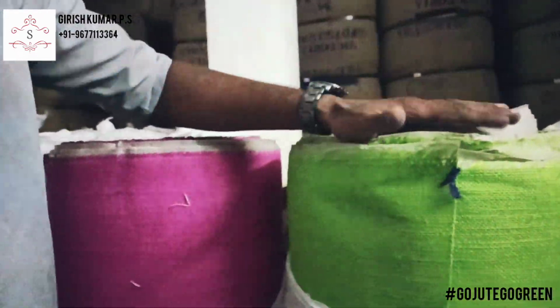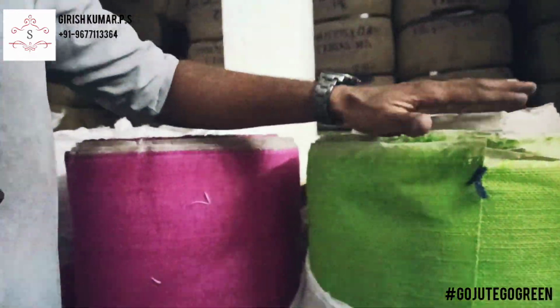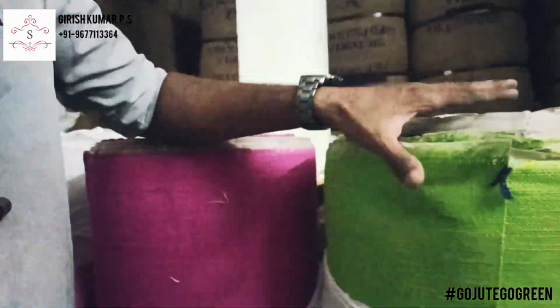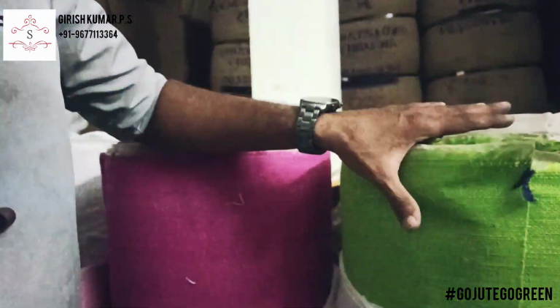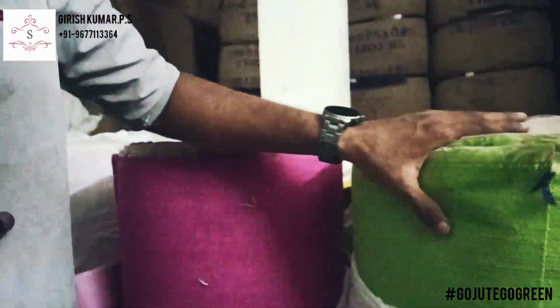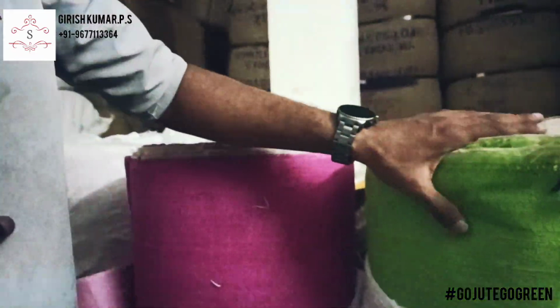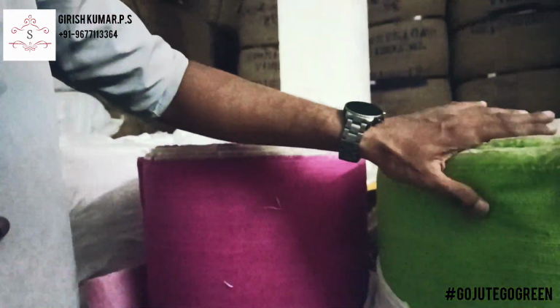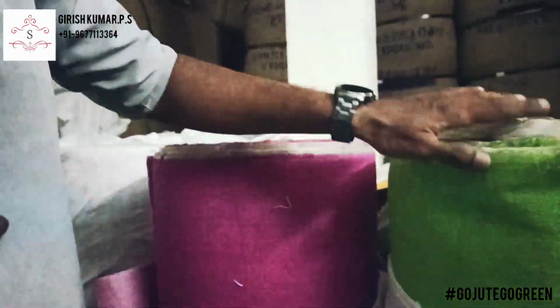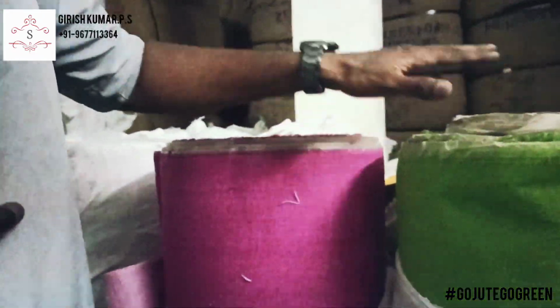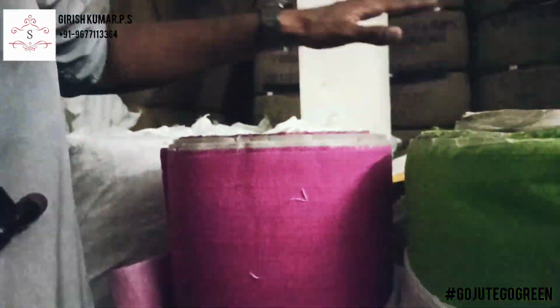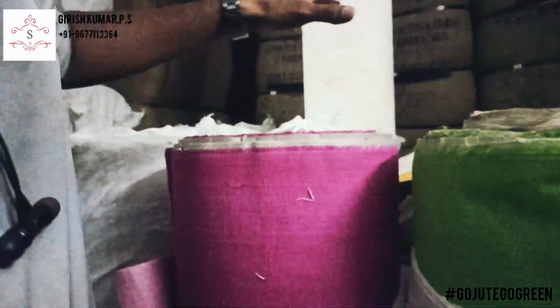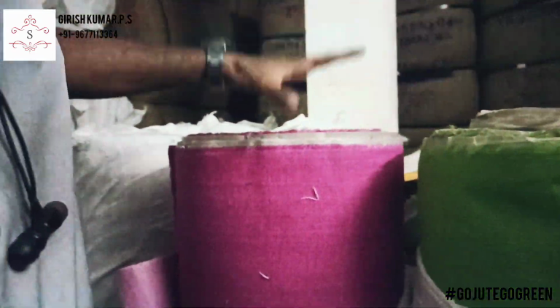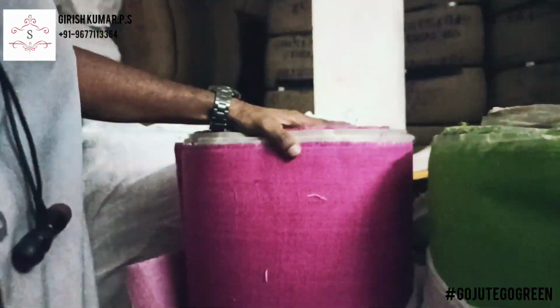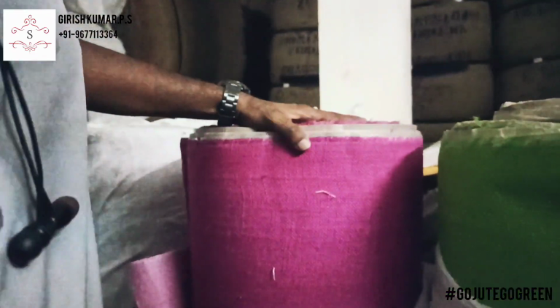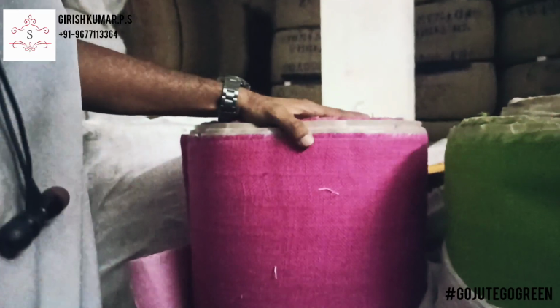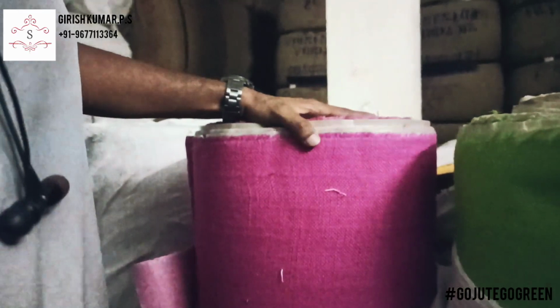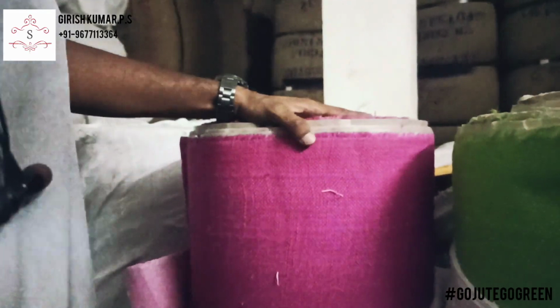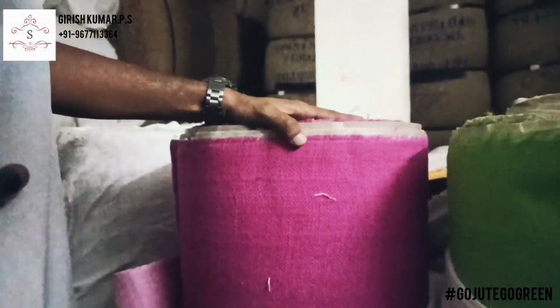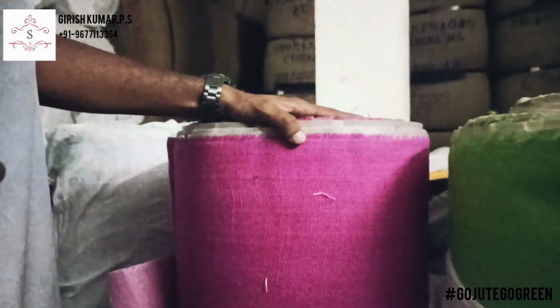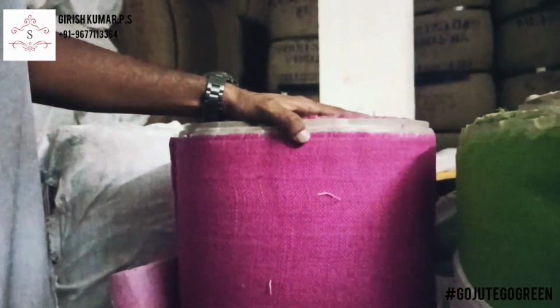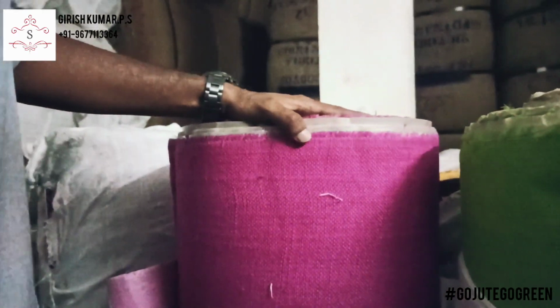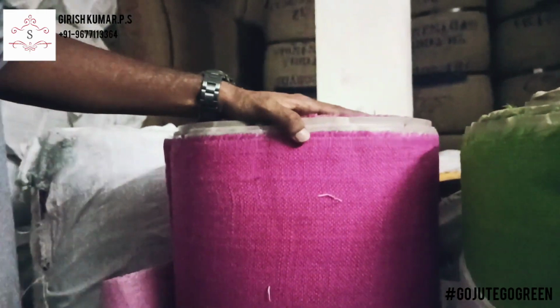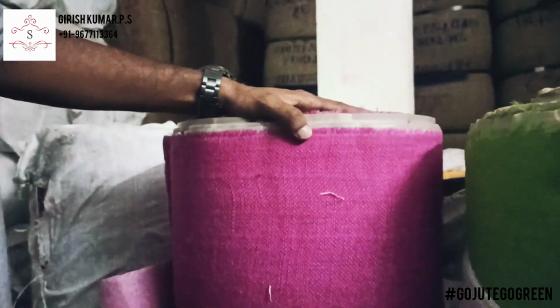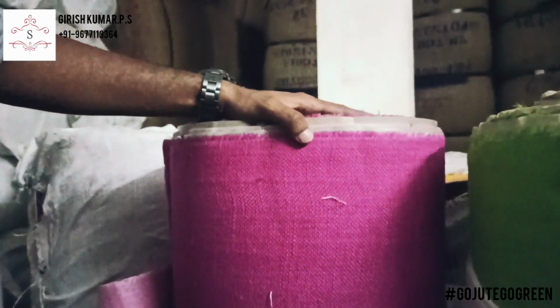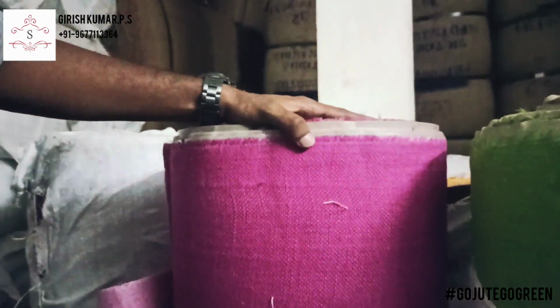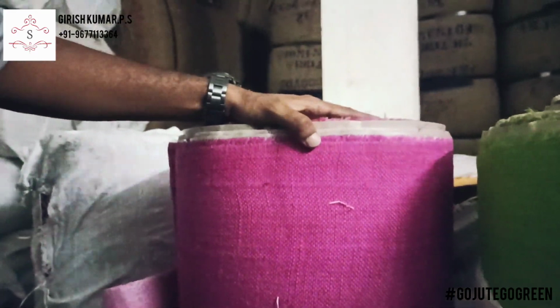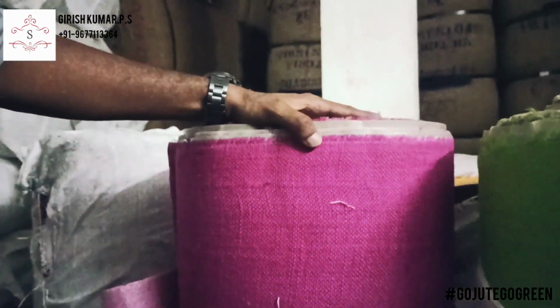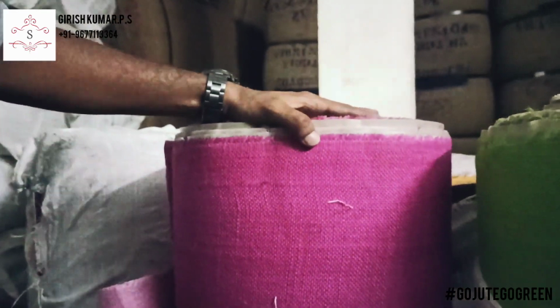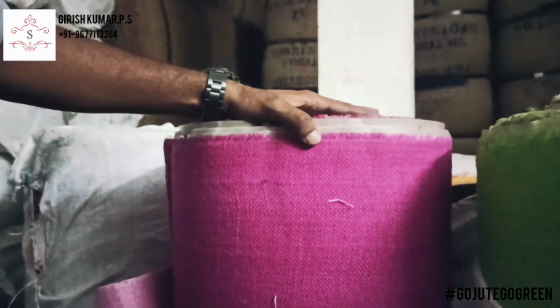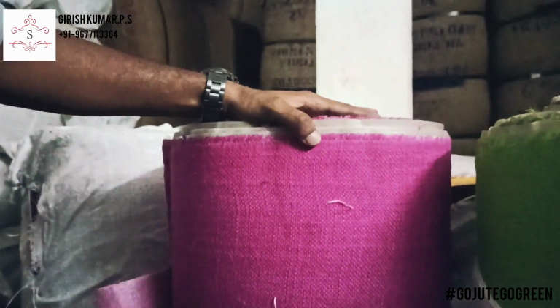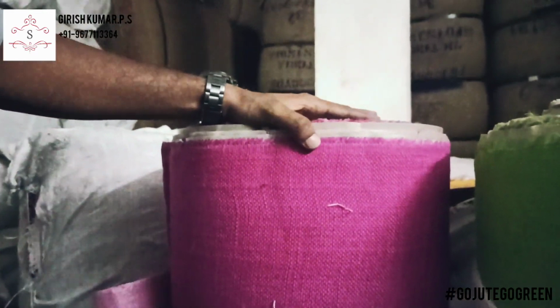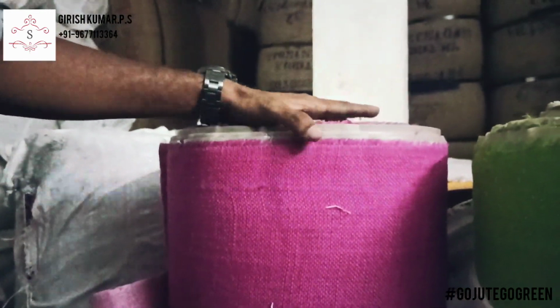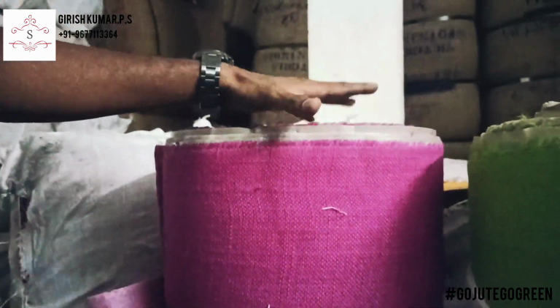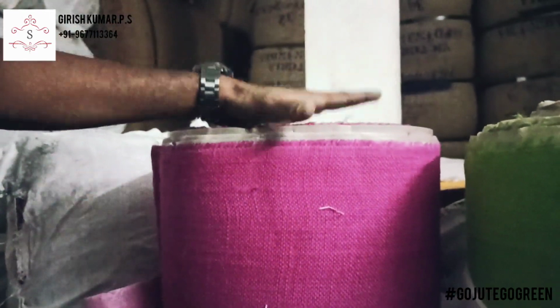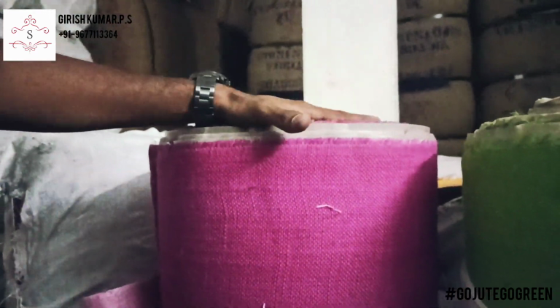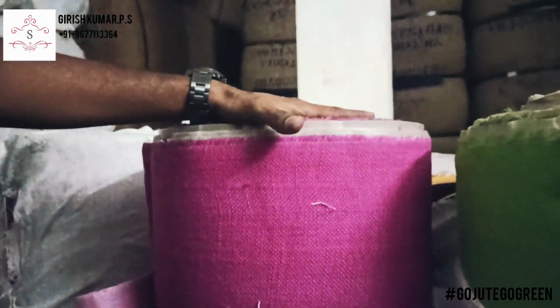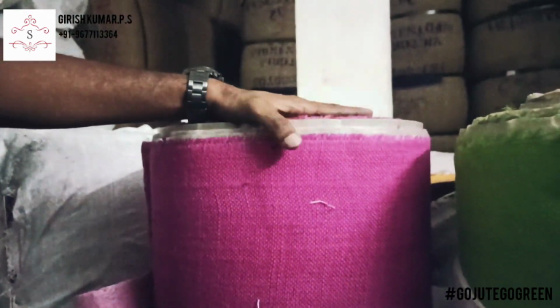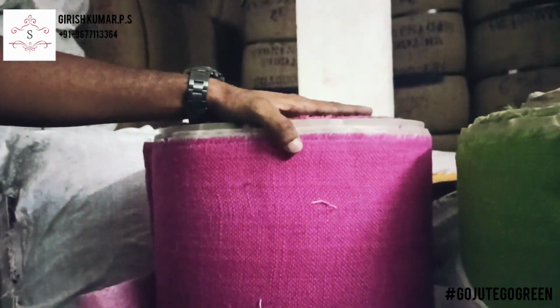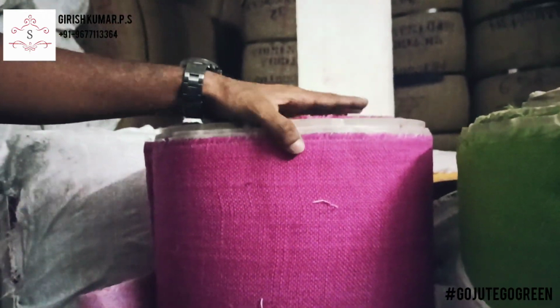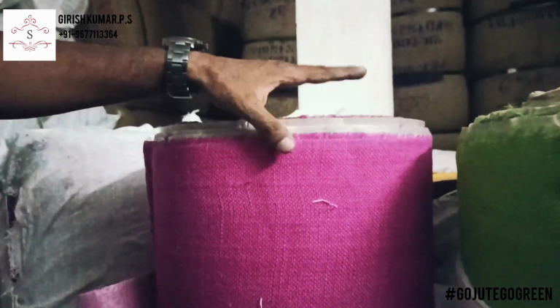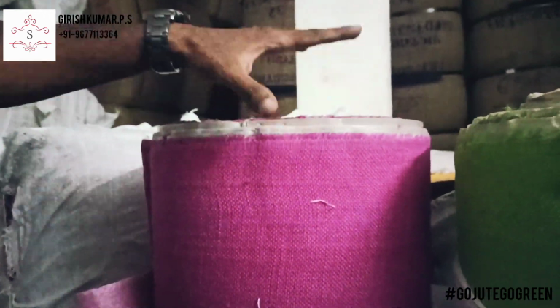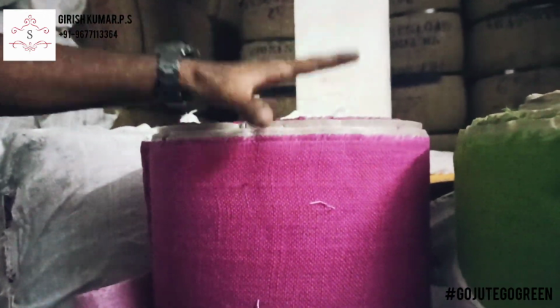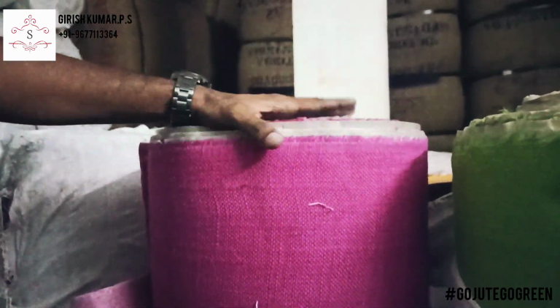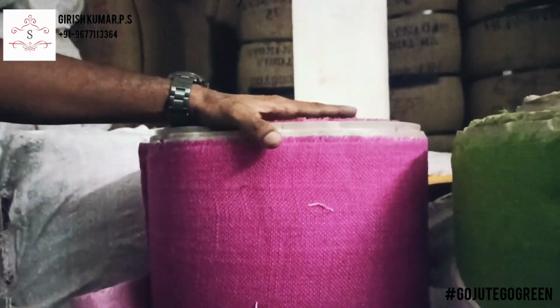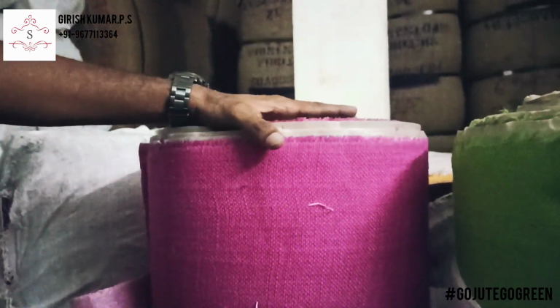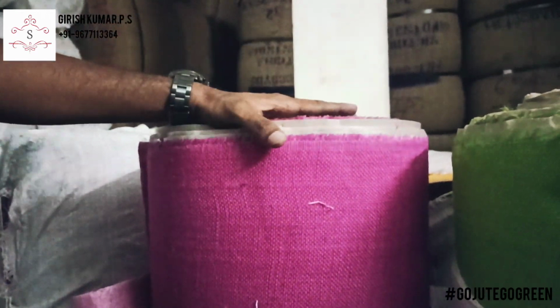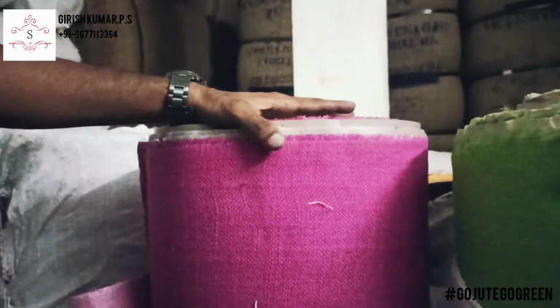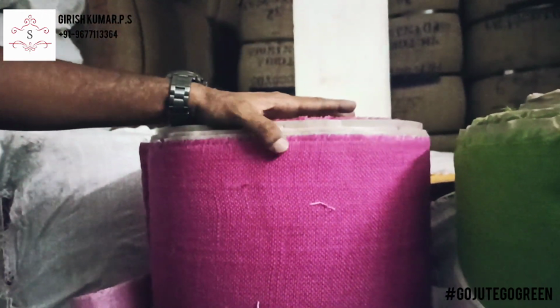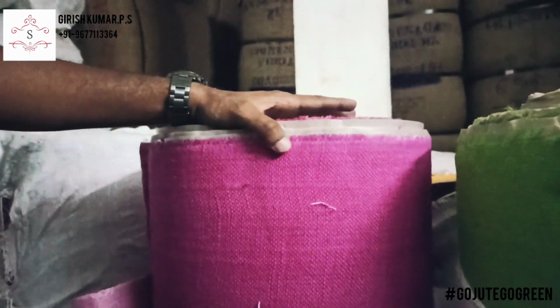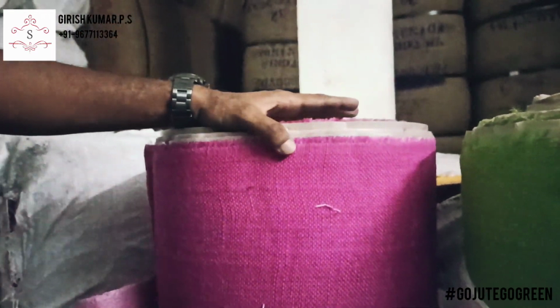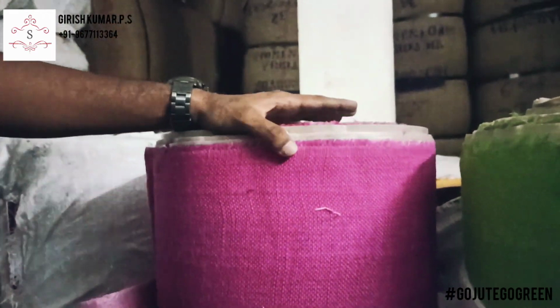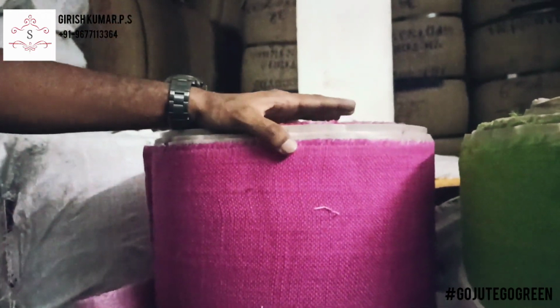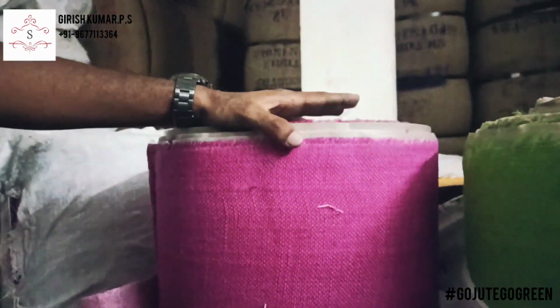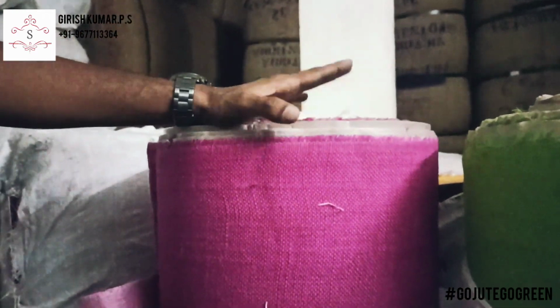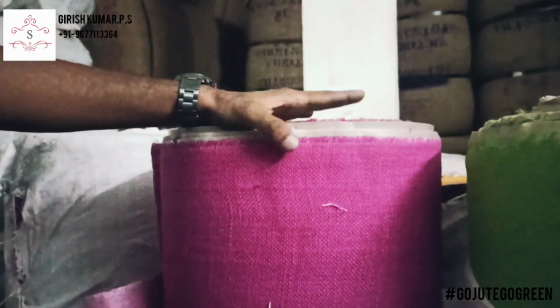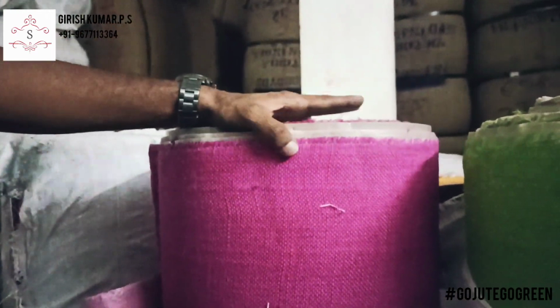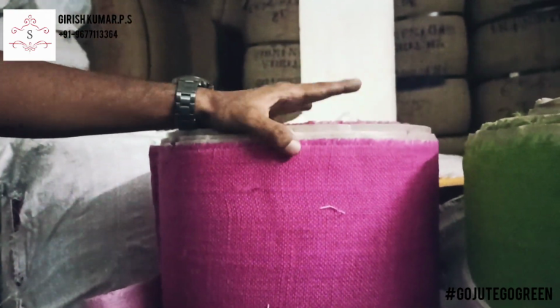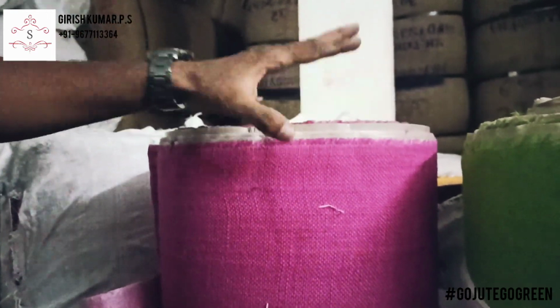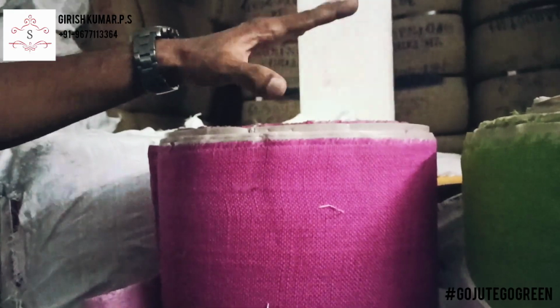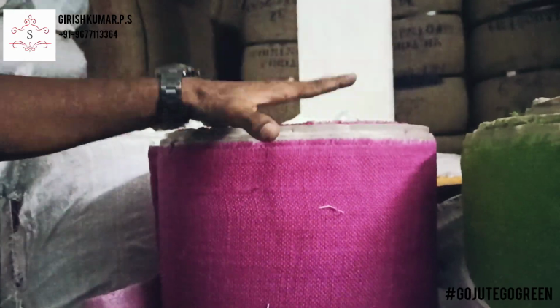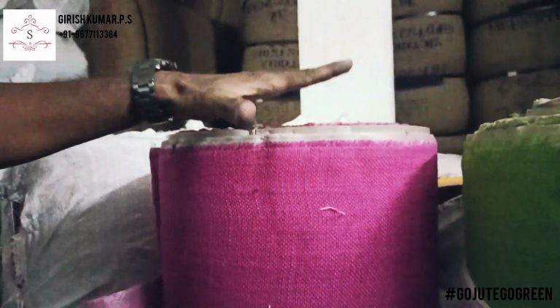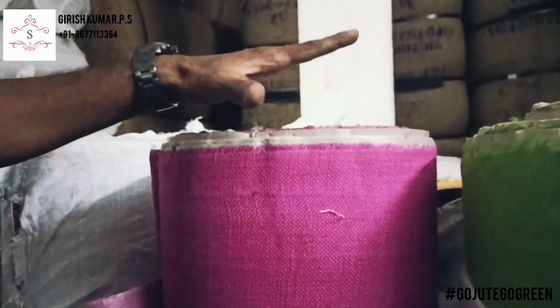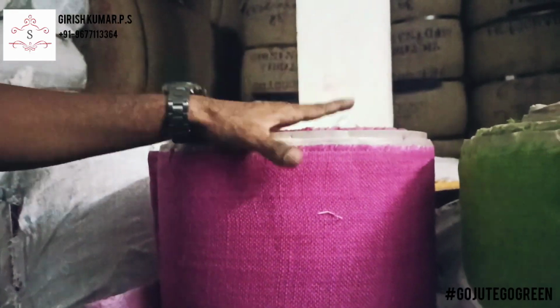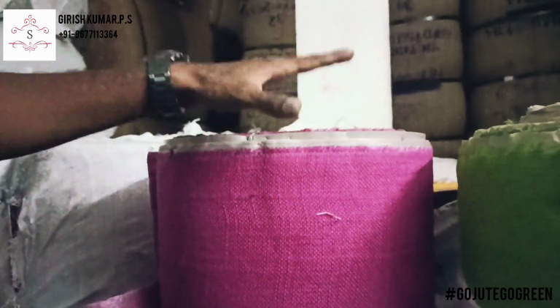This is the actual roll. And this is again Hot Pink, or Rani Pink as we call it. This again is 48 inches width, around 121 centimeters.